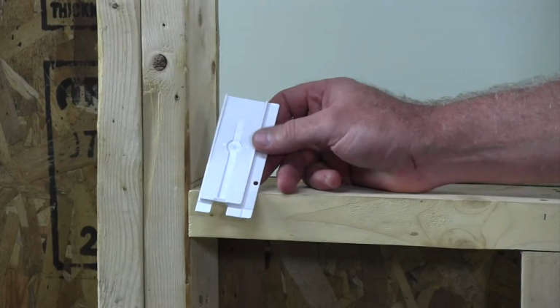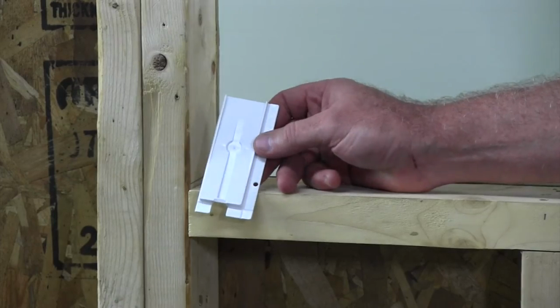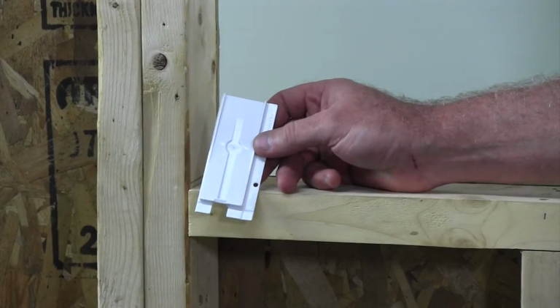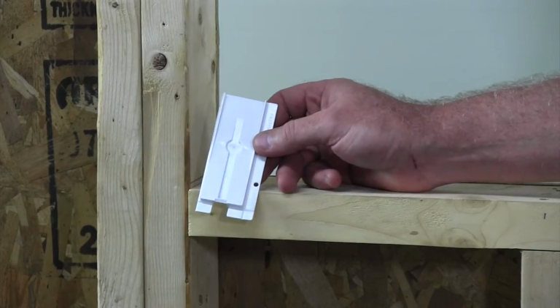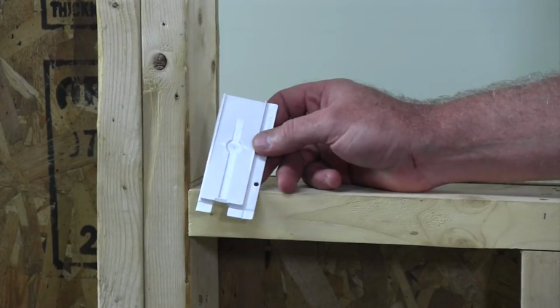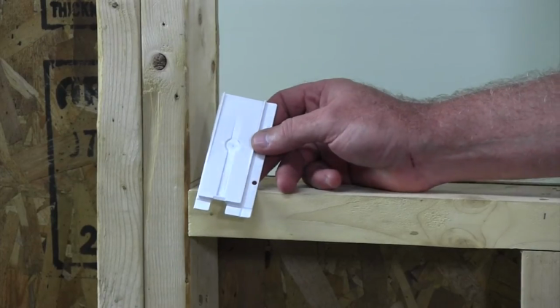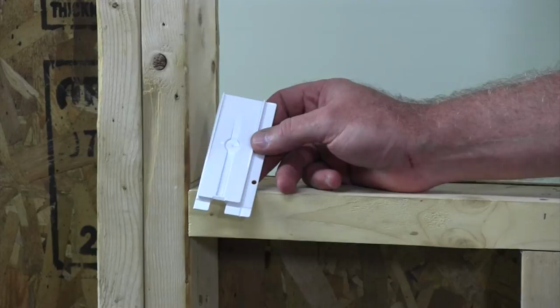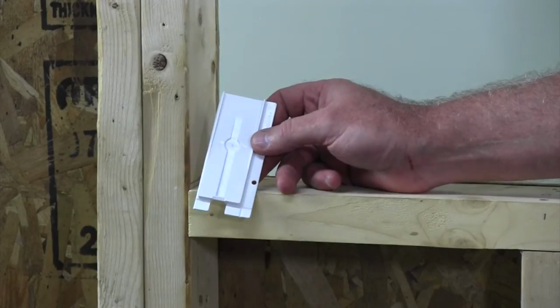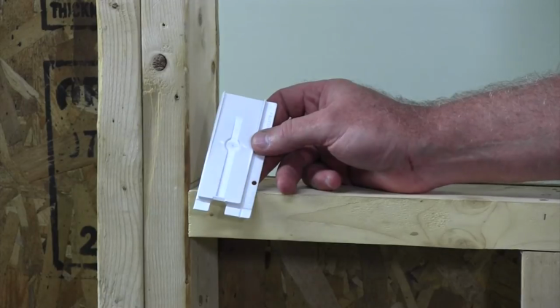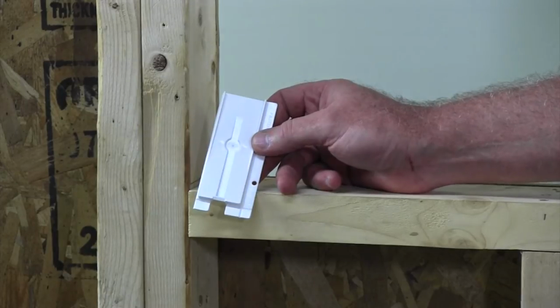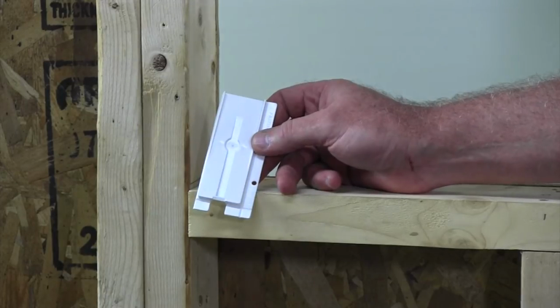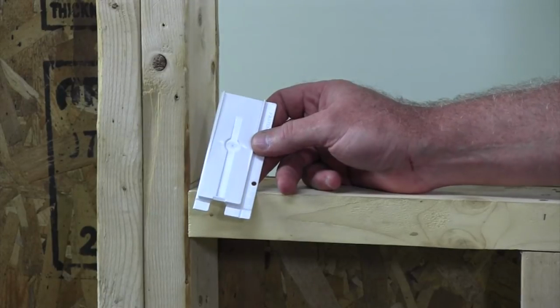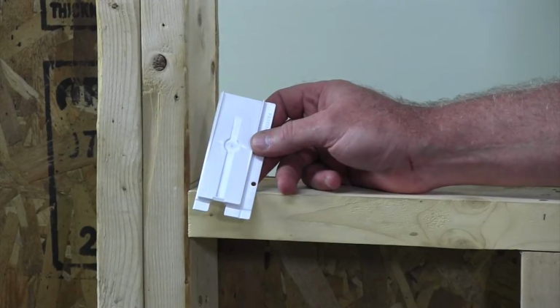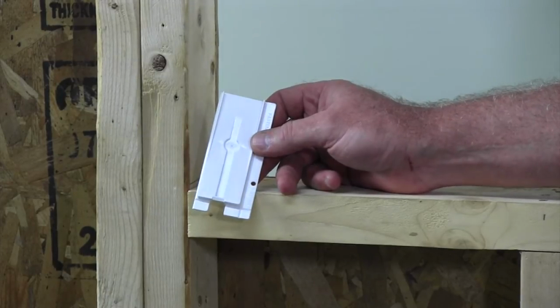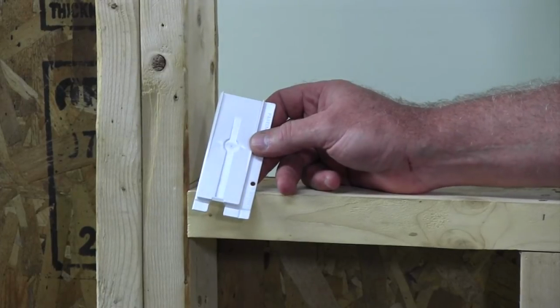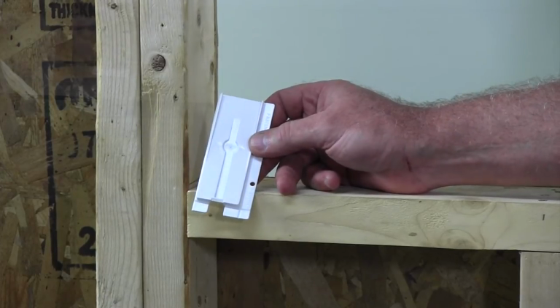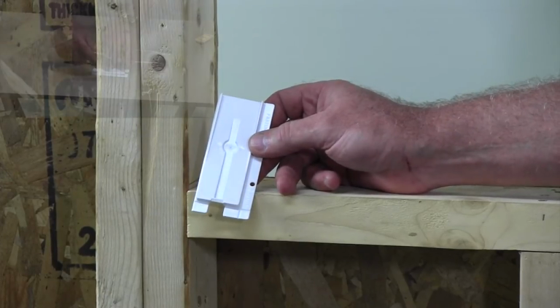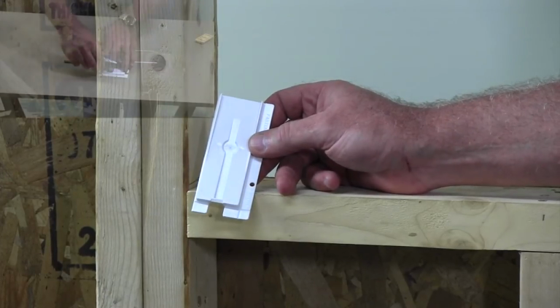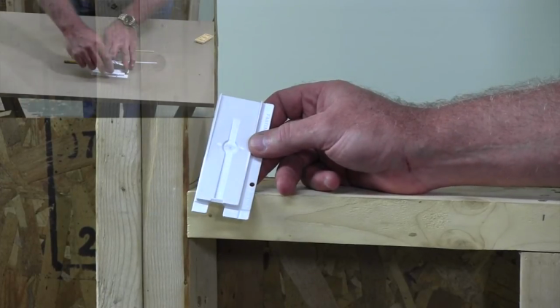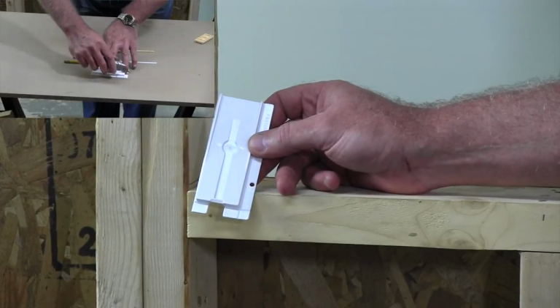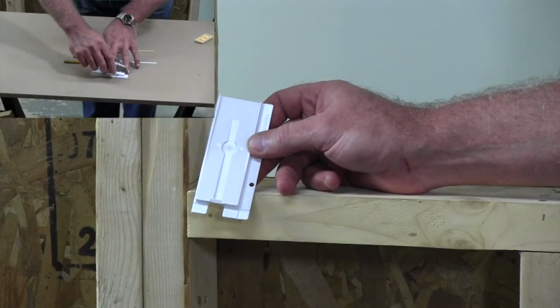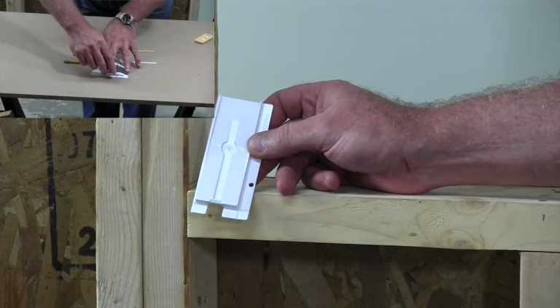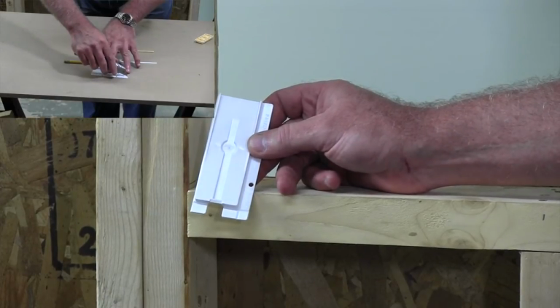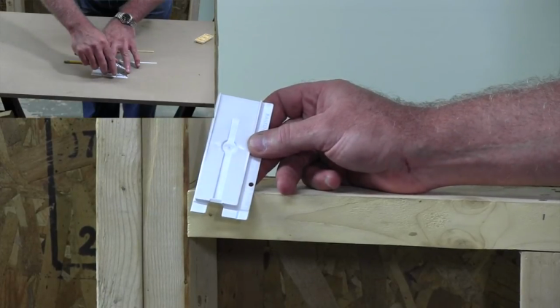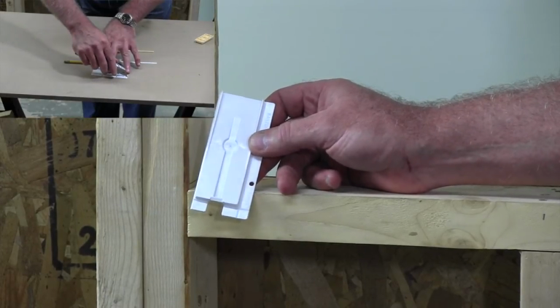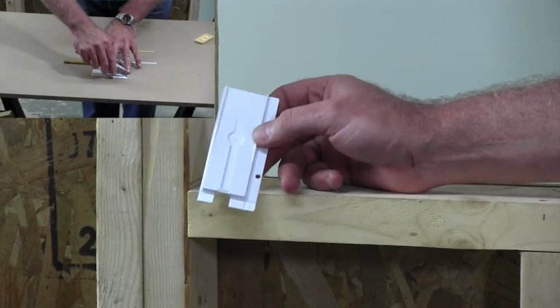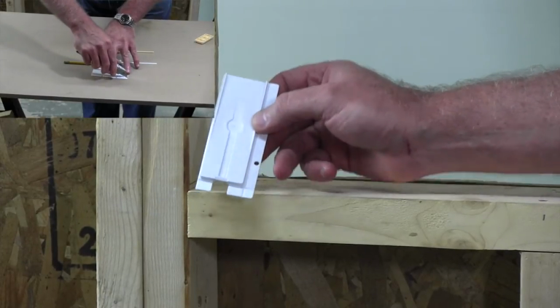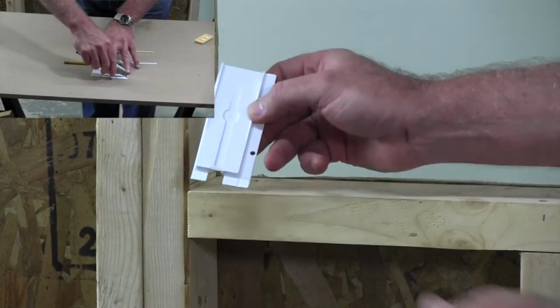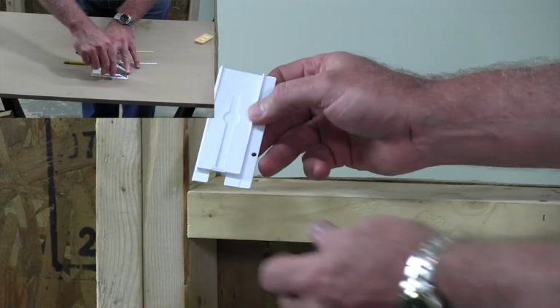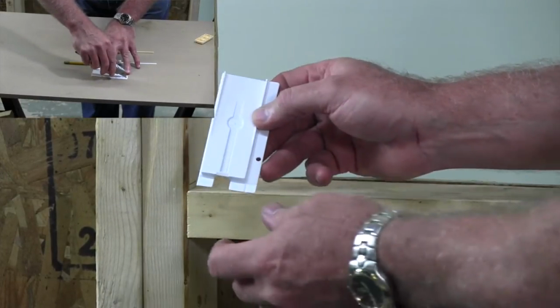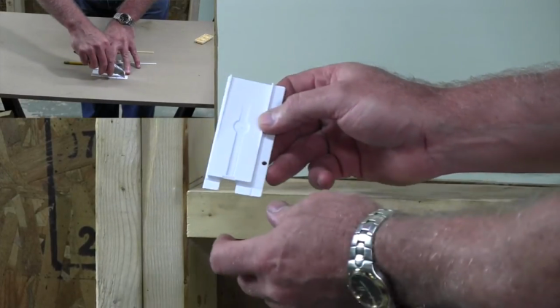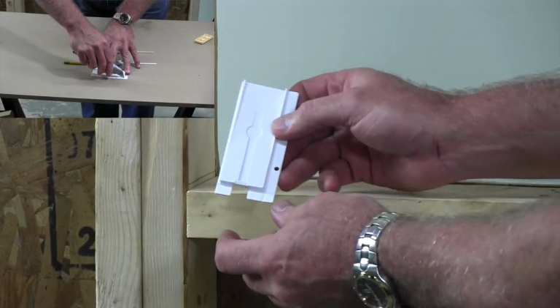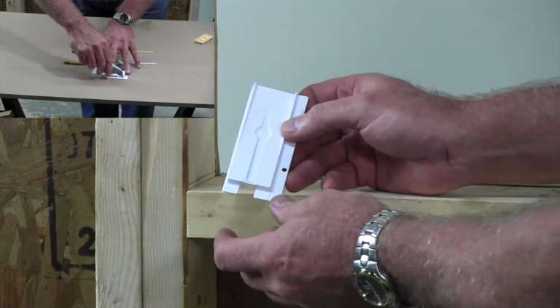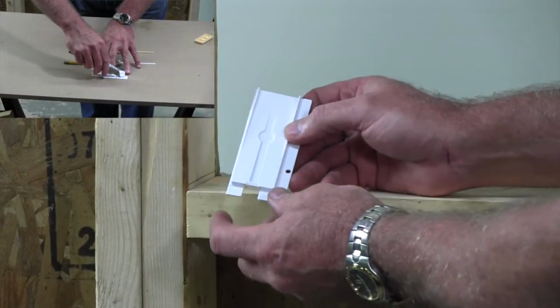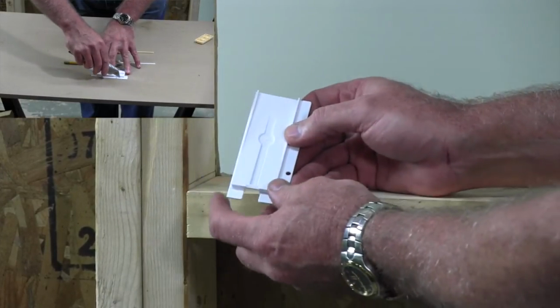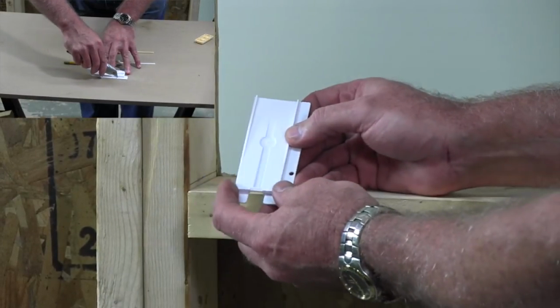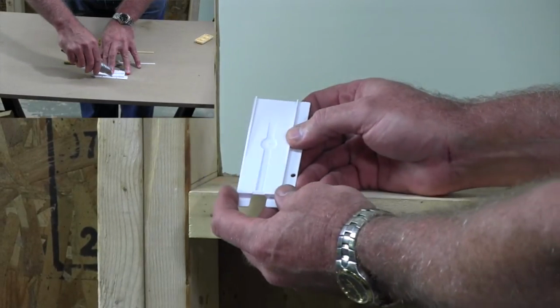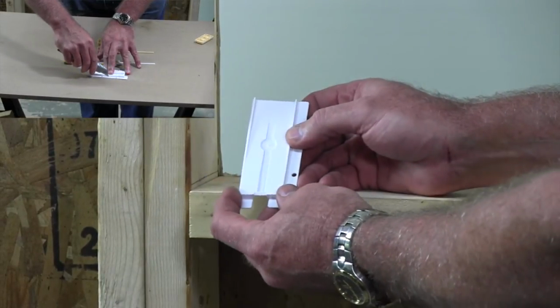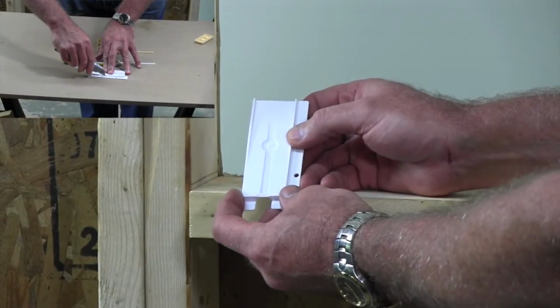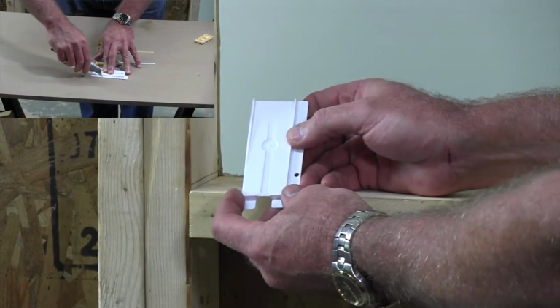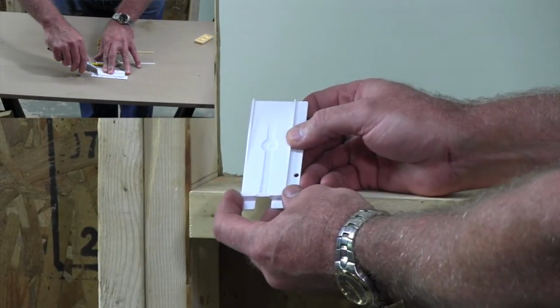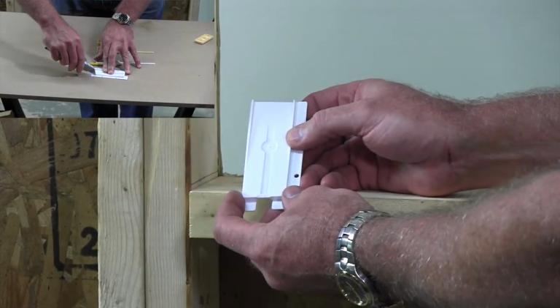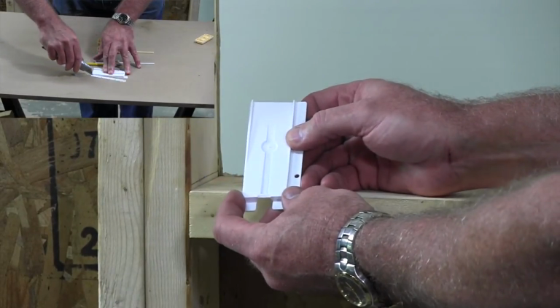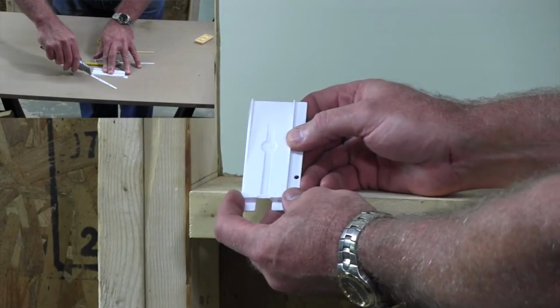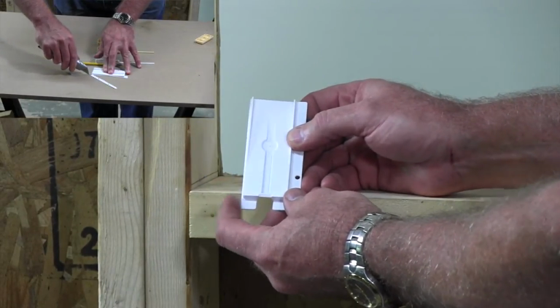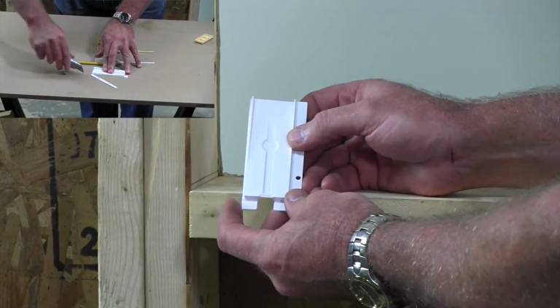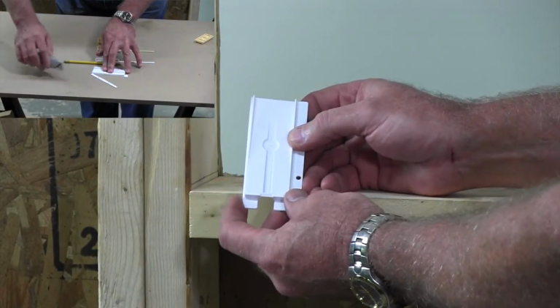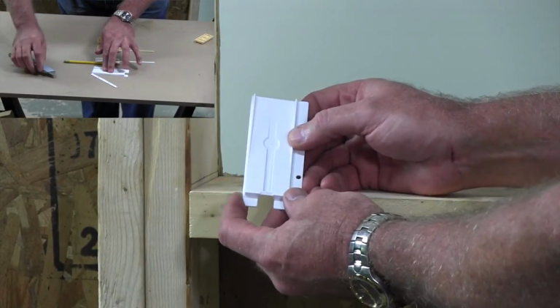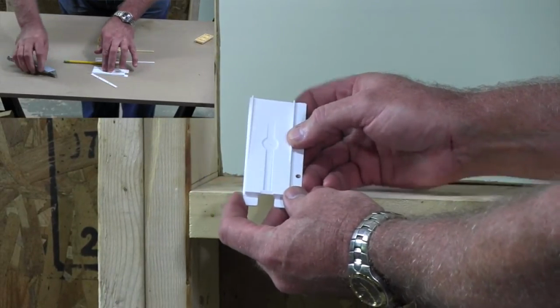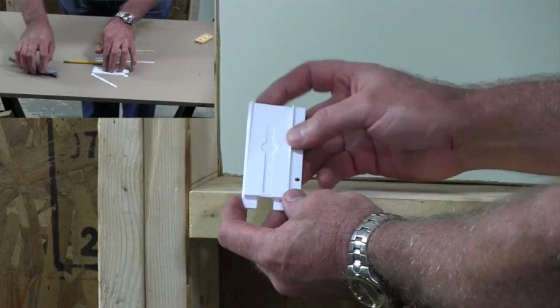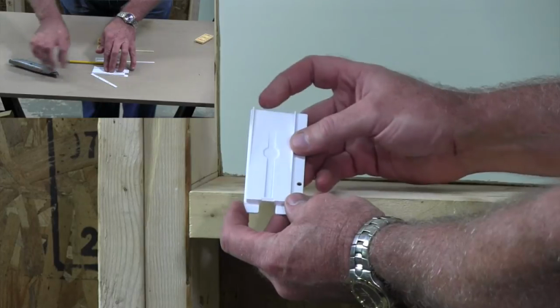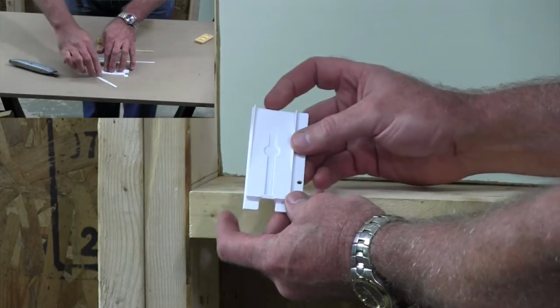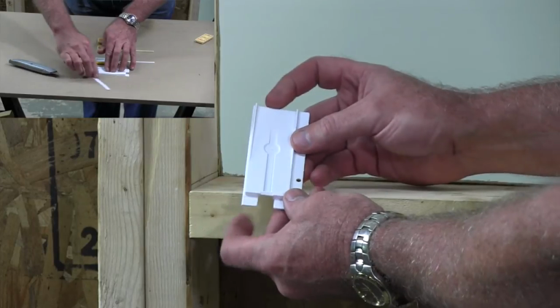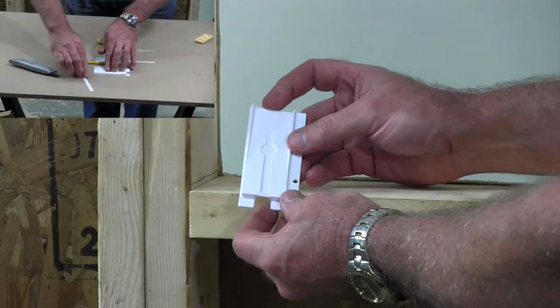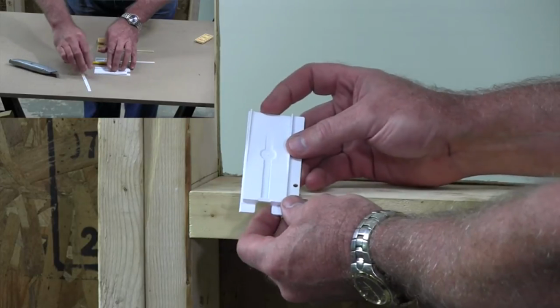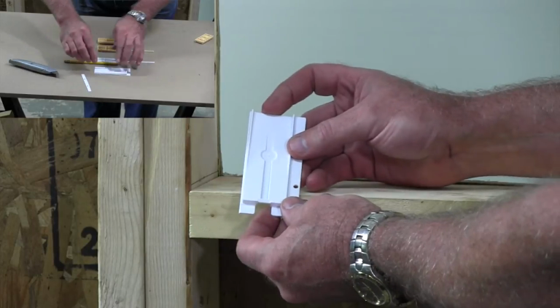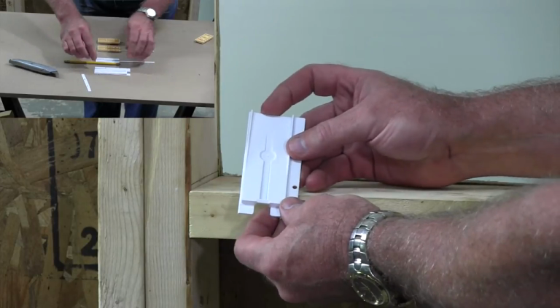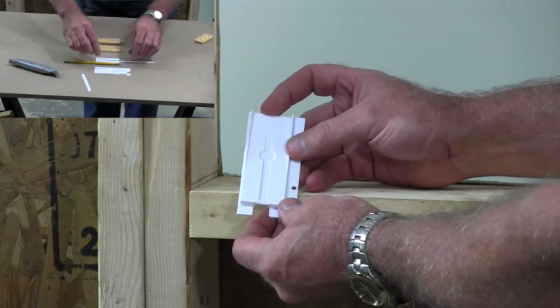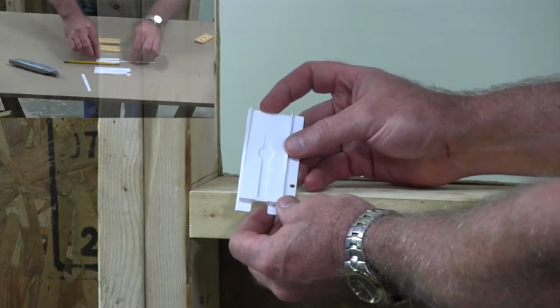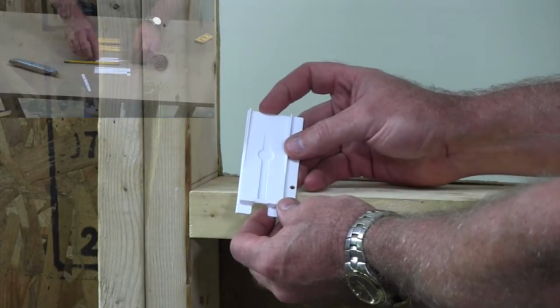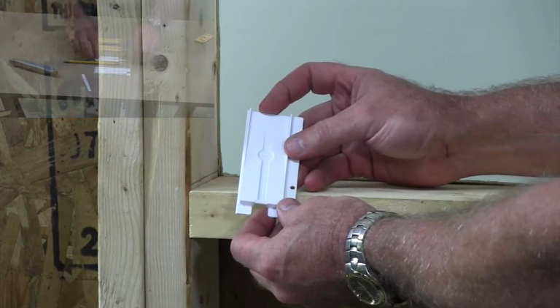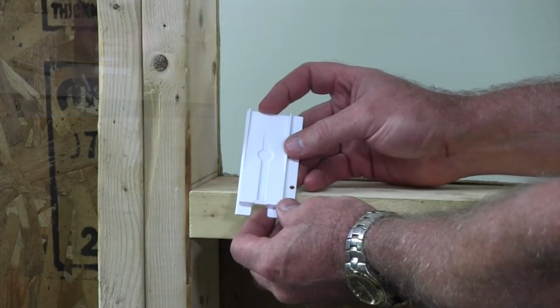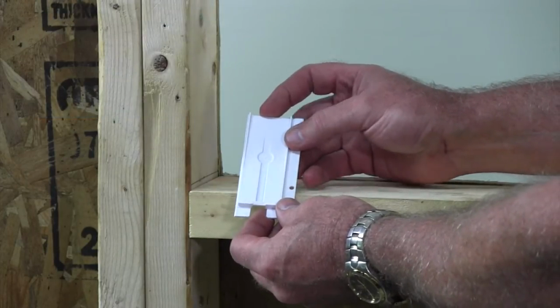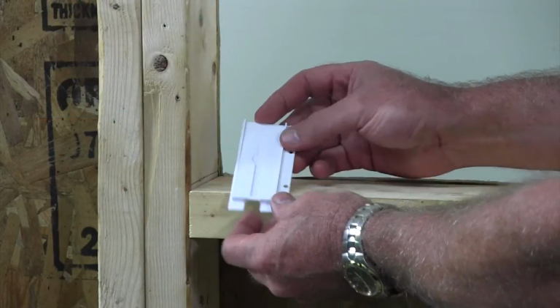For double hung units, you may want to rip off the jam side fastening flange to prevent a void under the vertical jam leg of the unit.